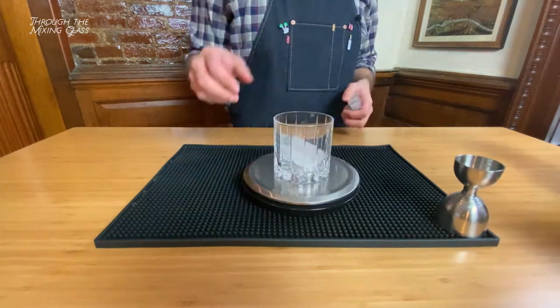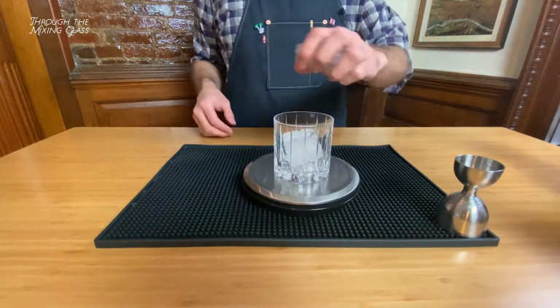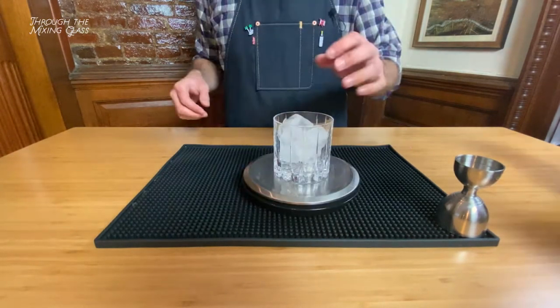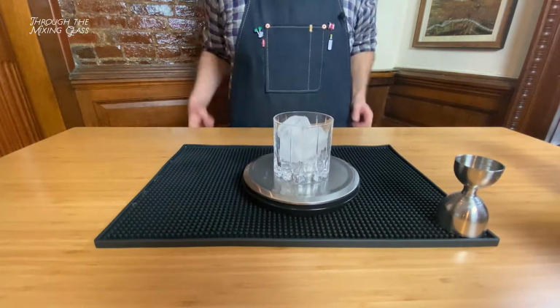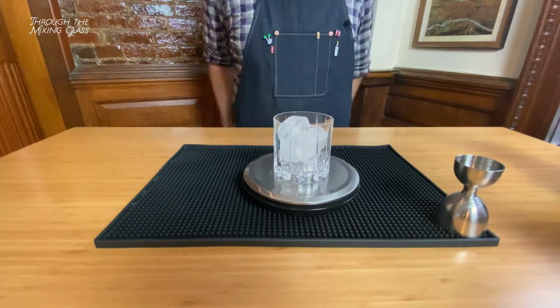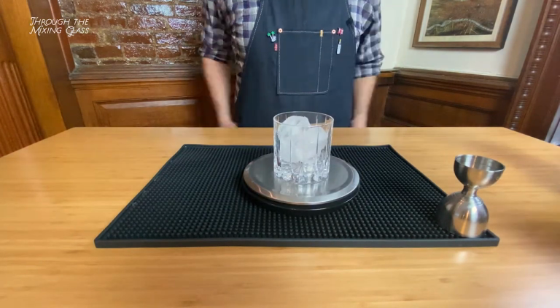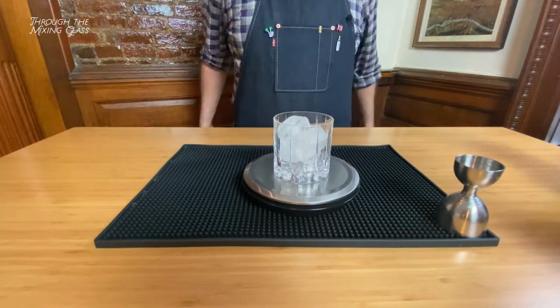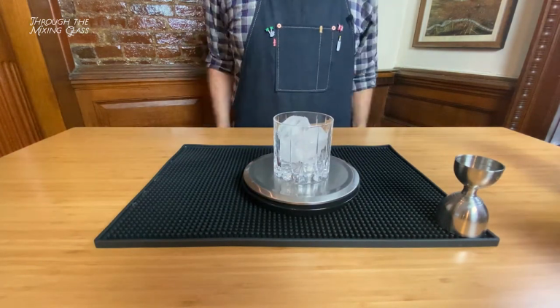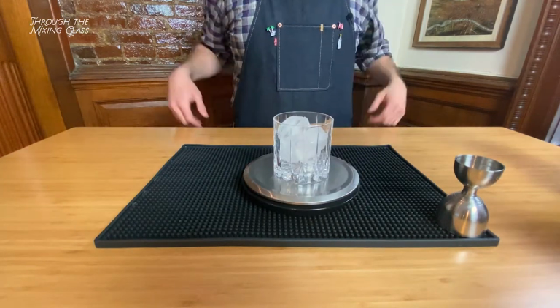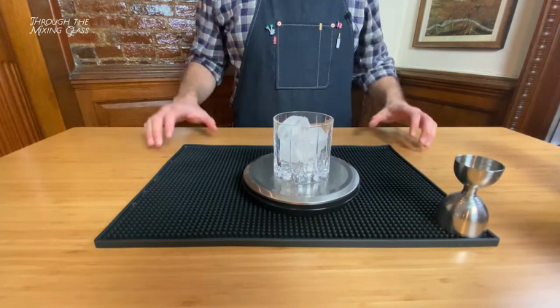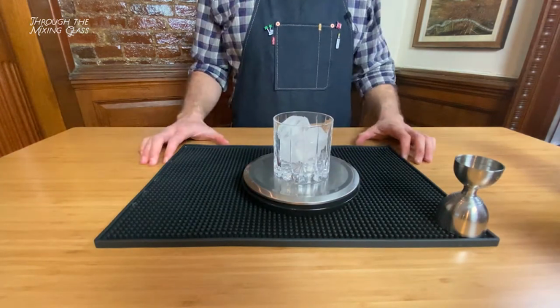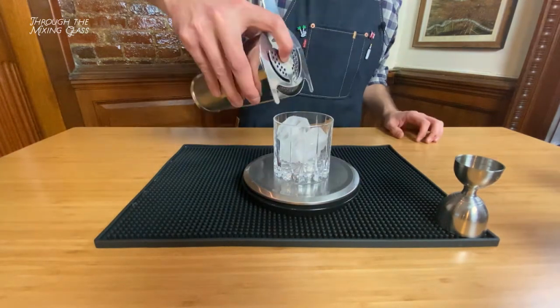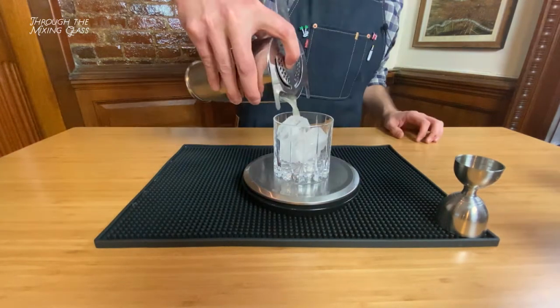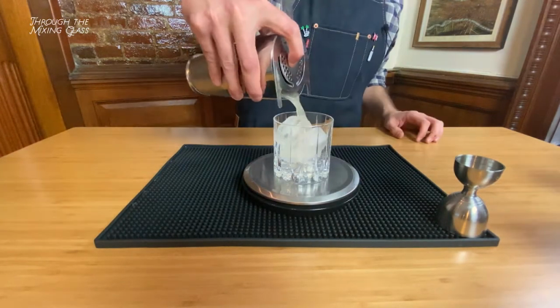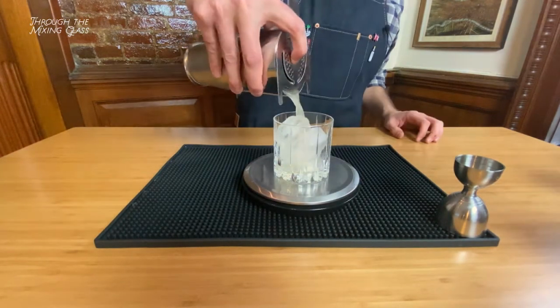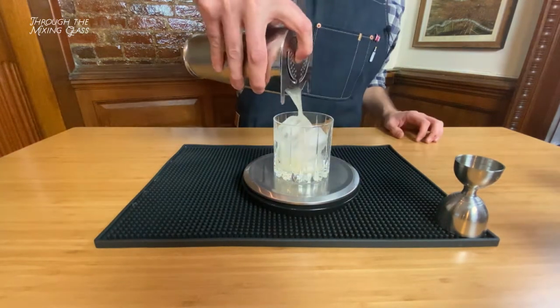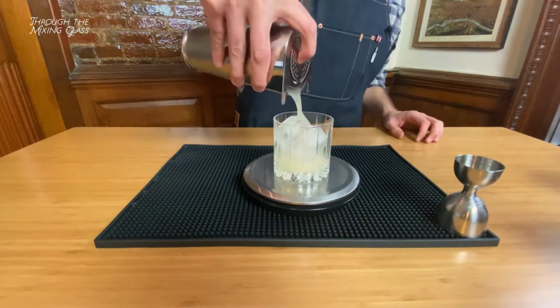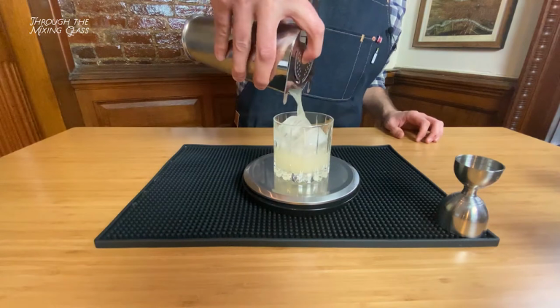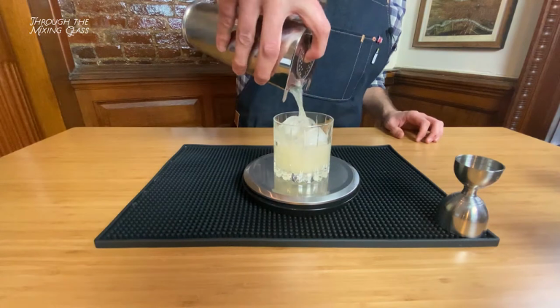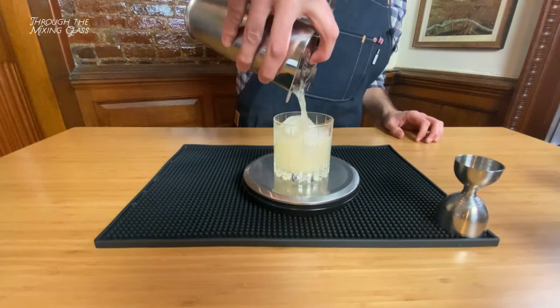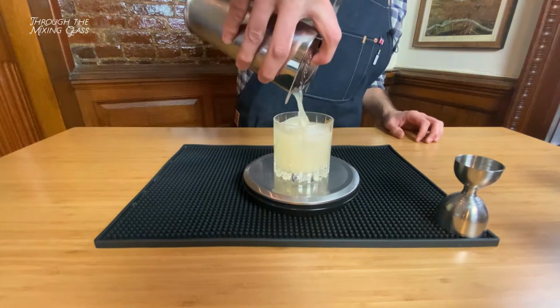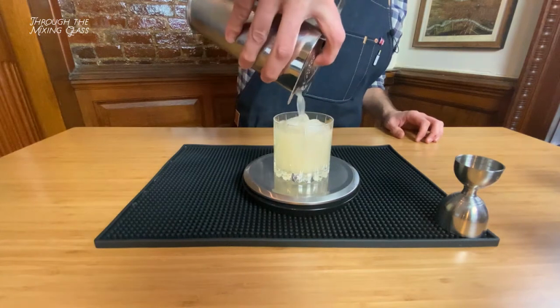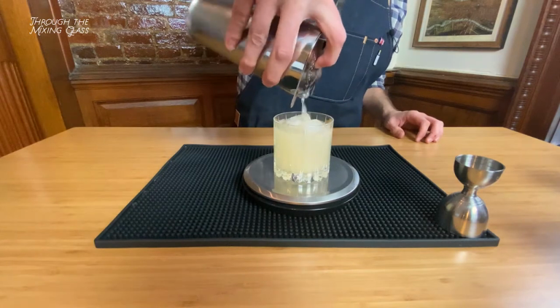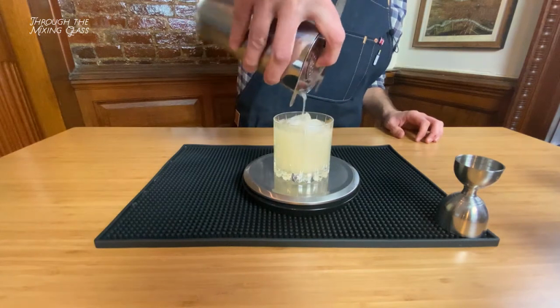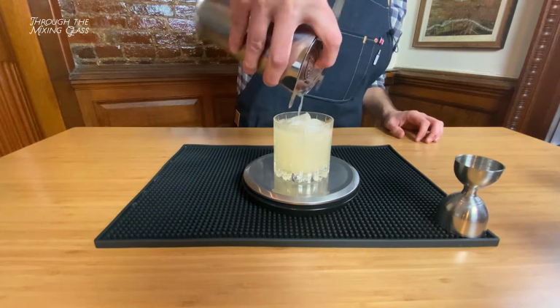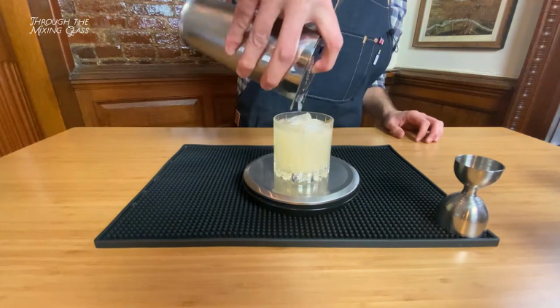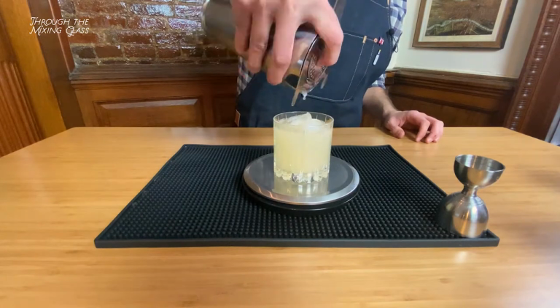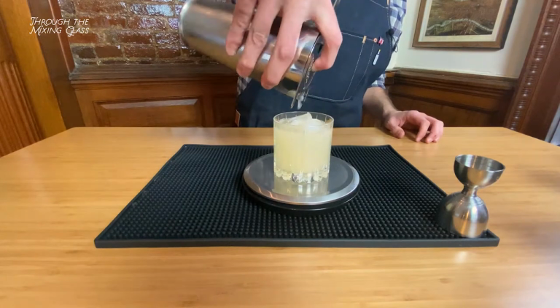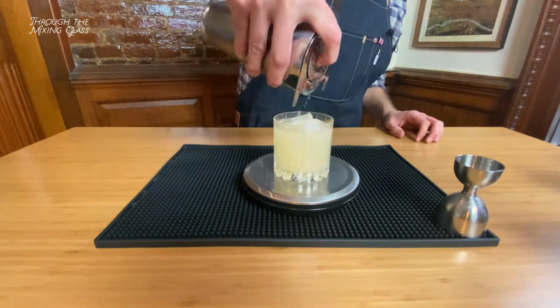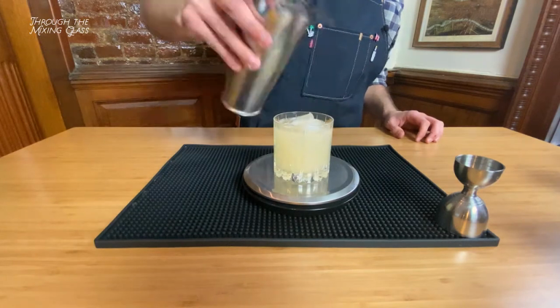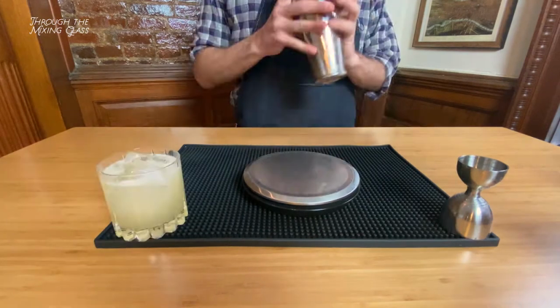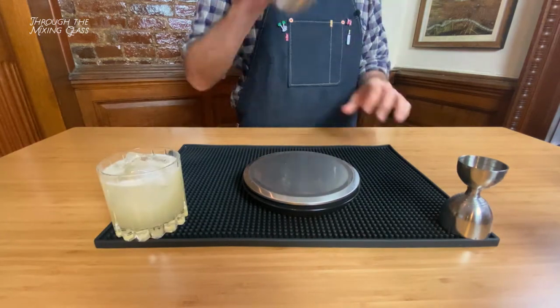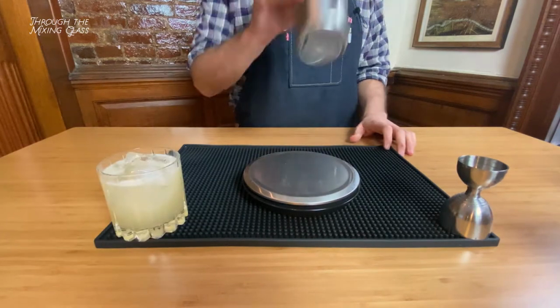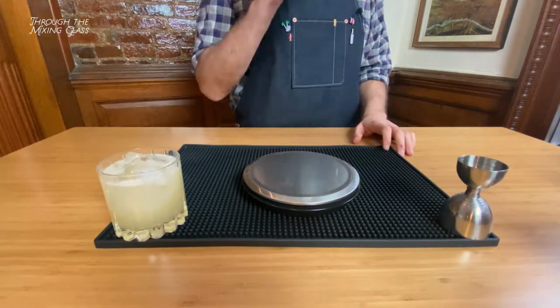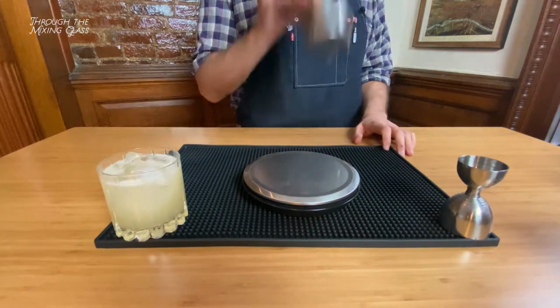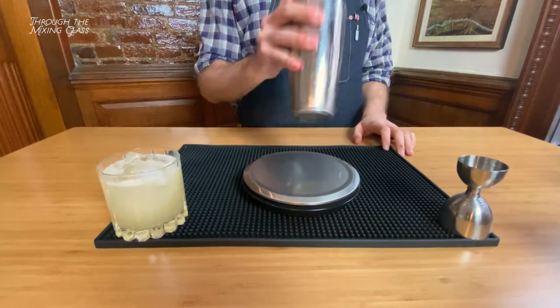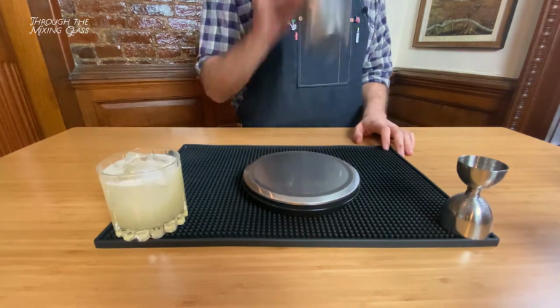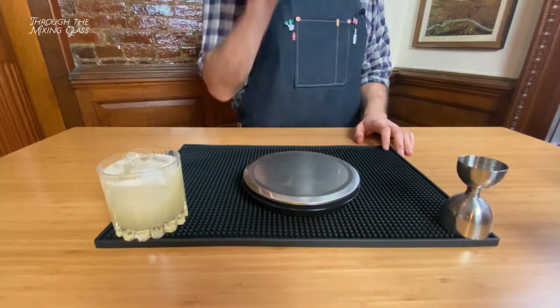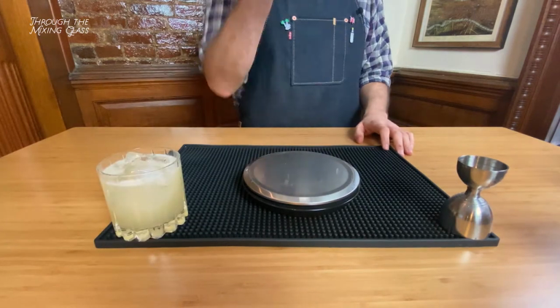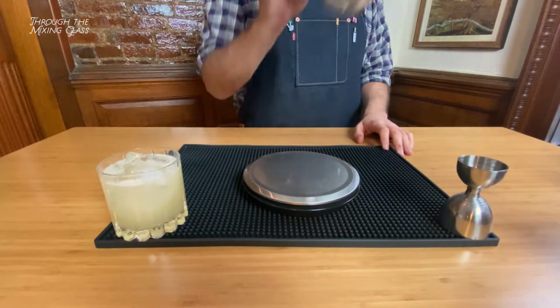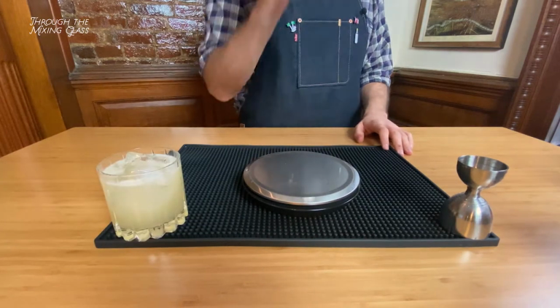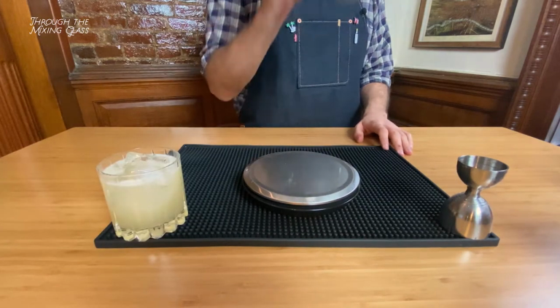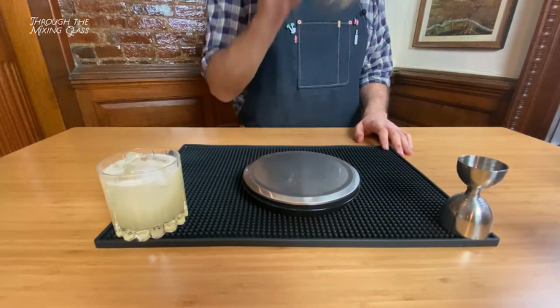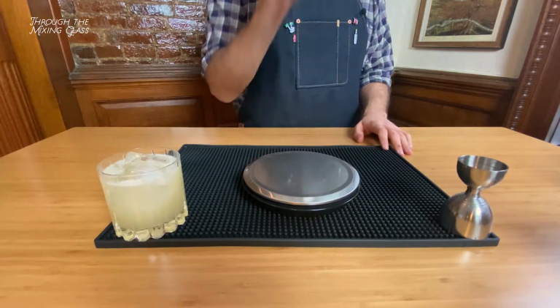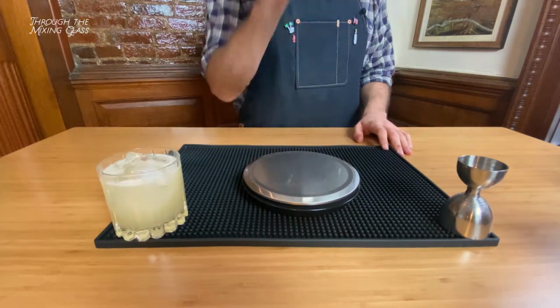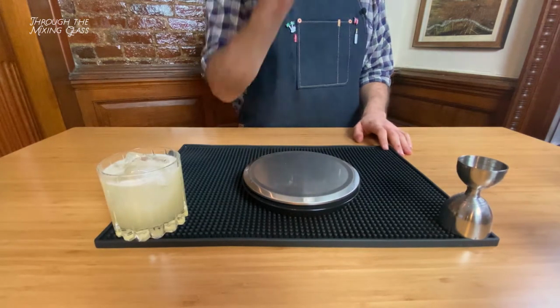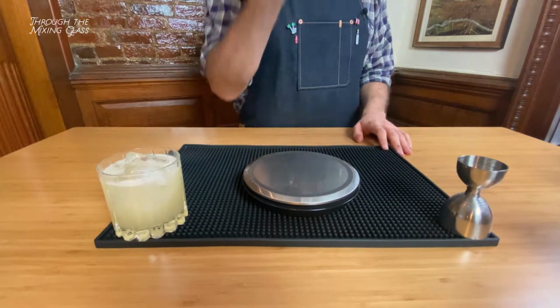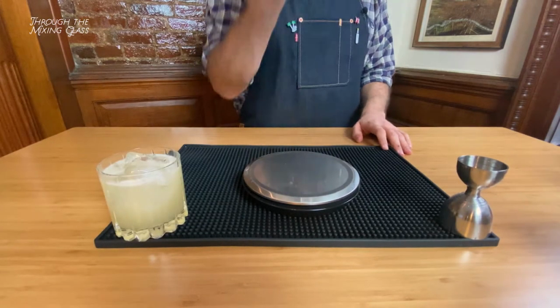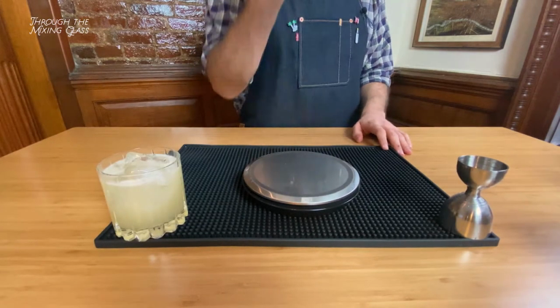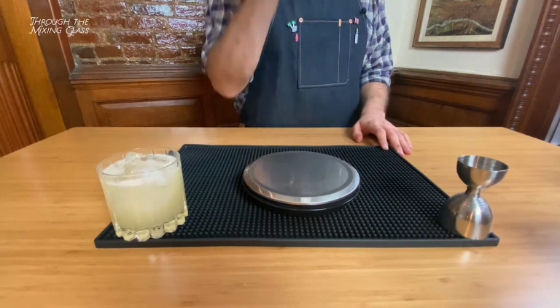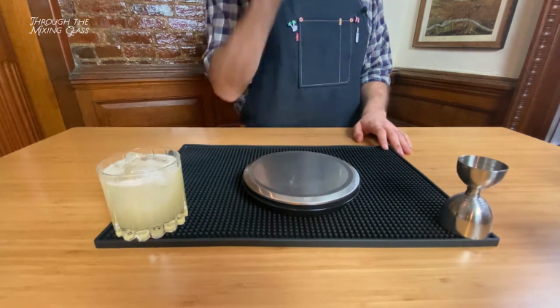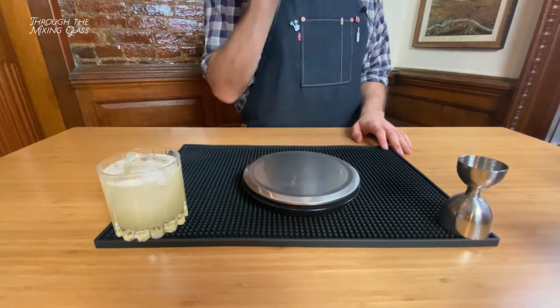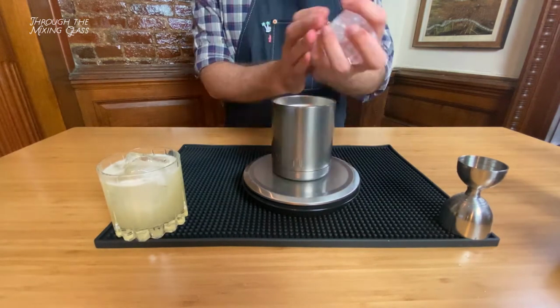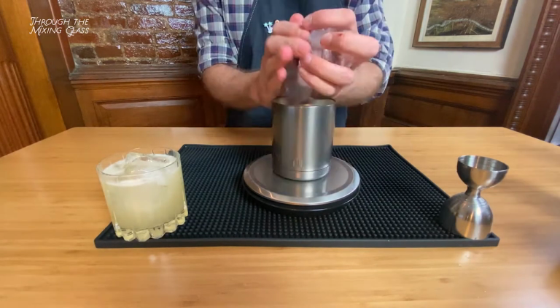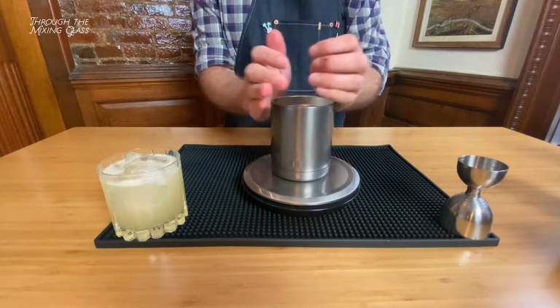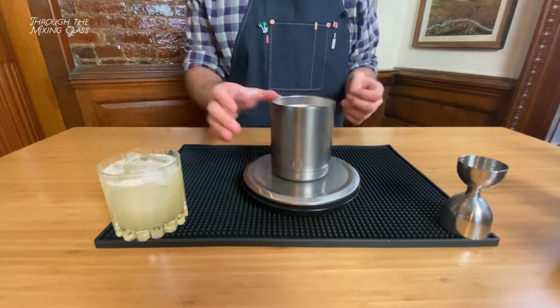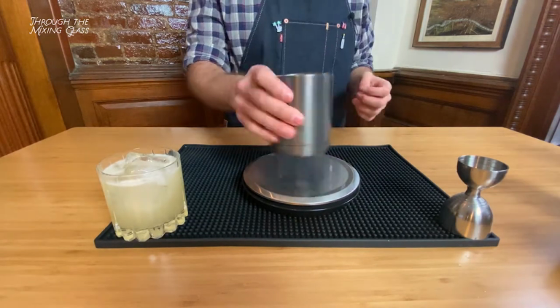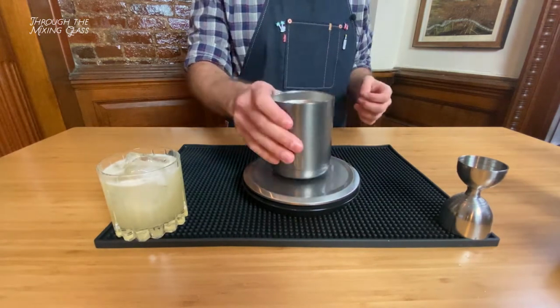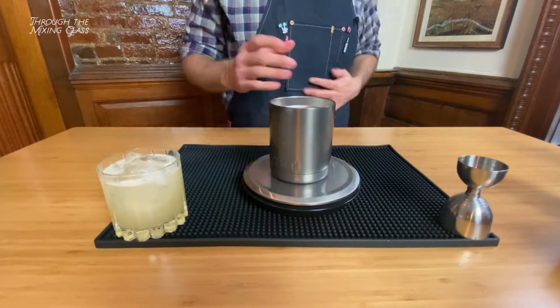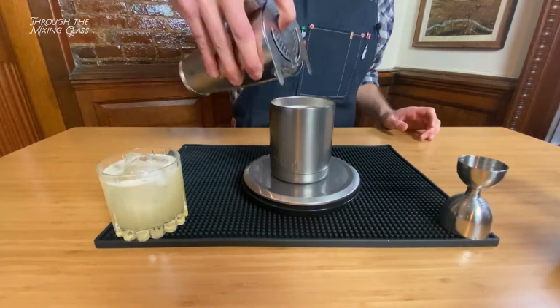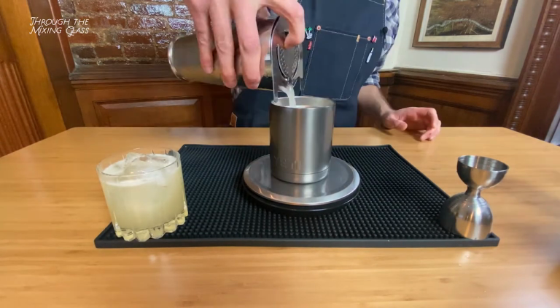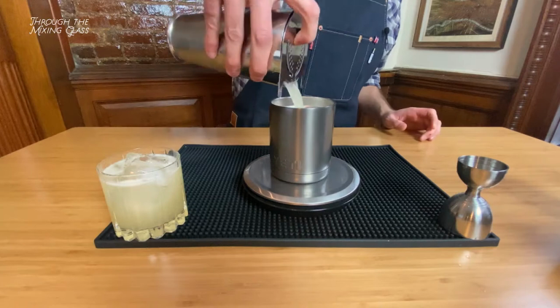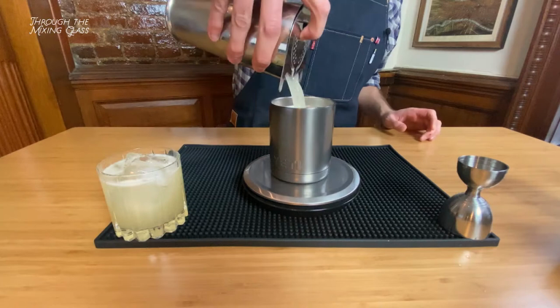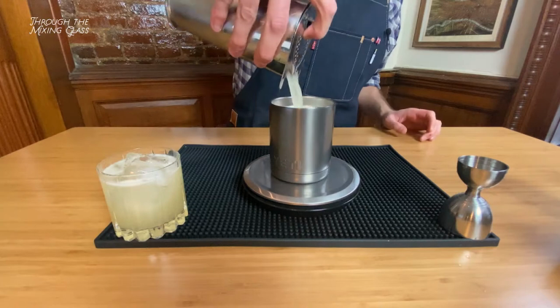As you can see, I'm weighing out the ice before I strain the drink into the glass. Both of our margaritas are getting four standard ice cubes, which weigh out to 3.8 fluid ounces.